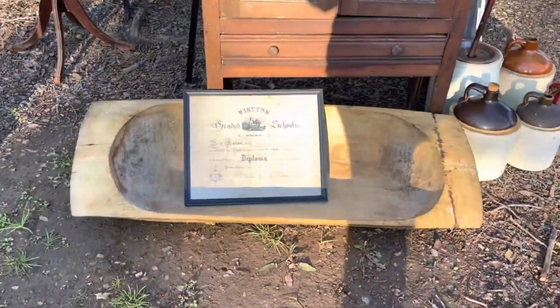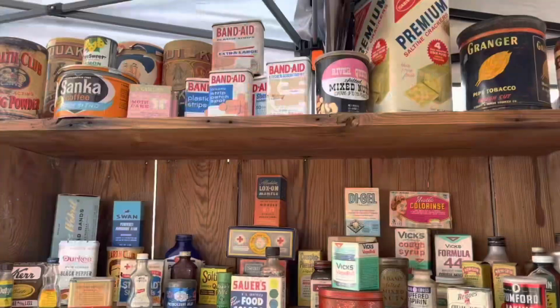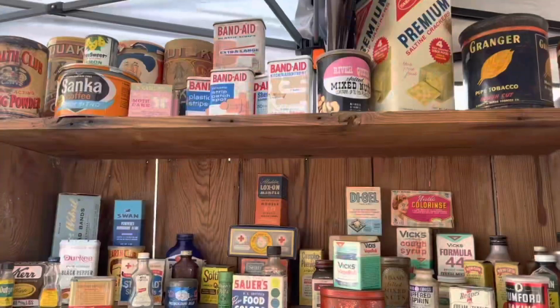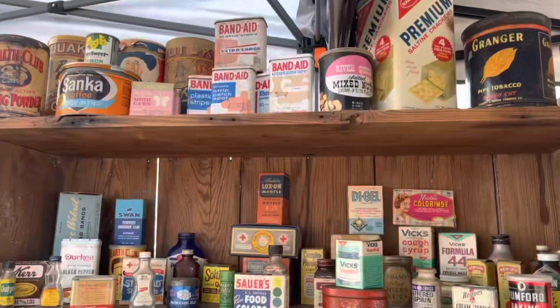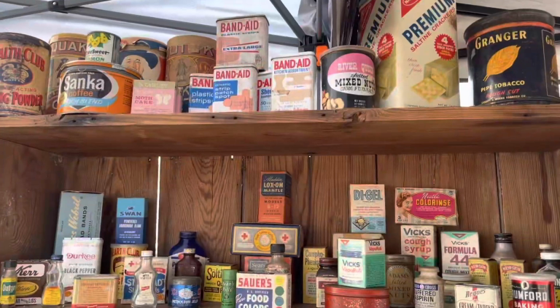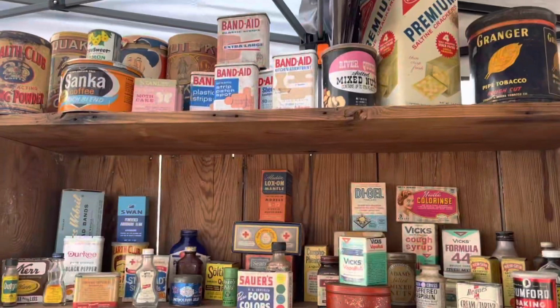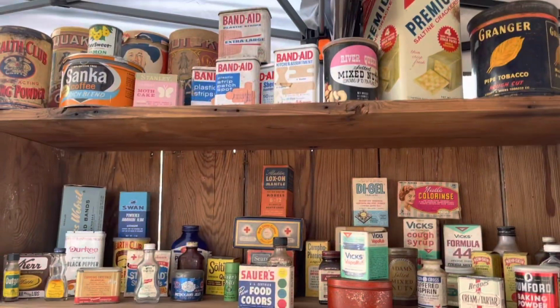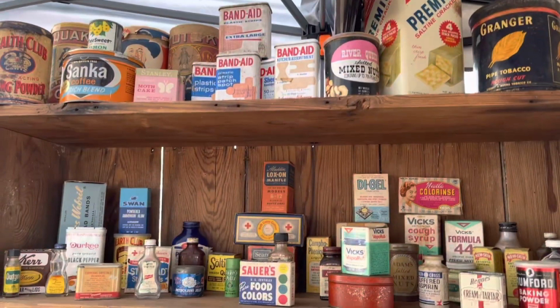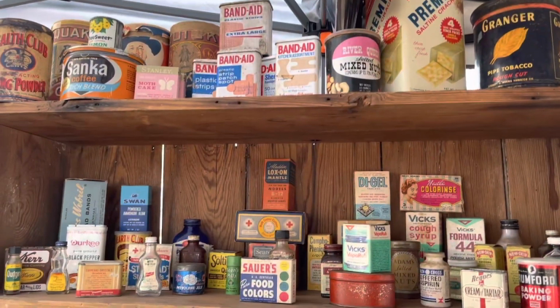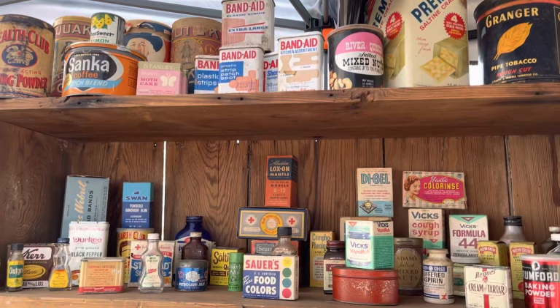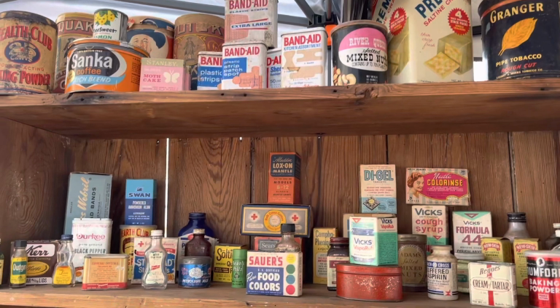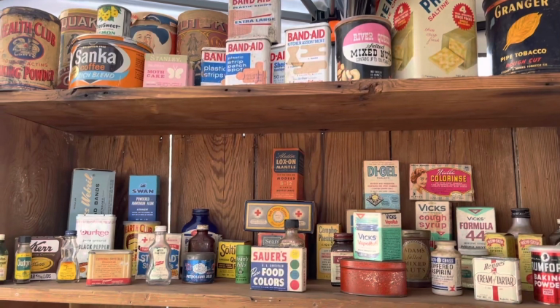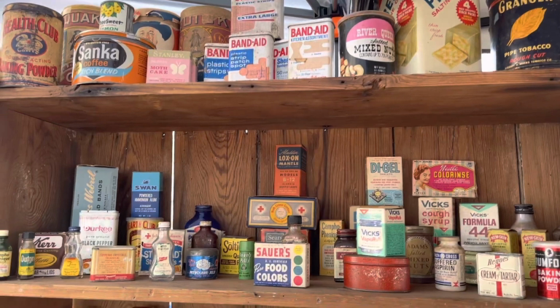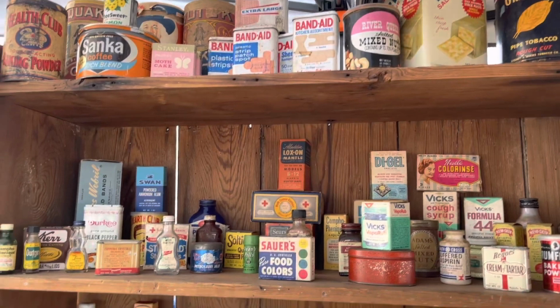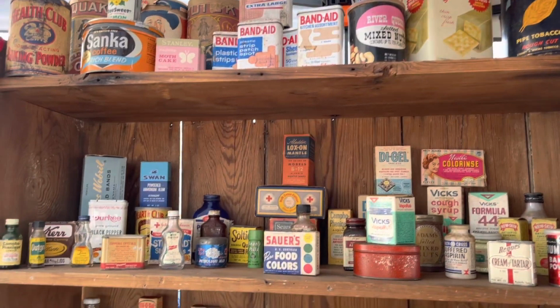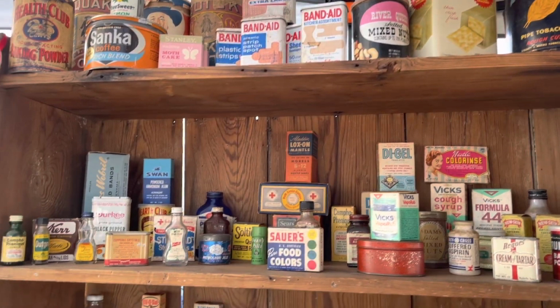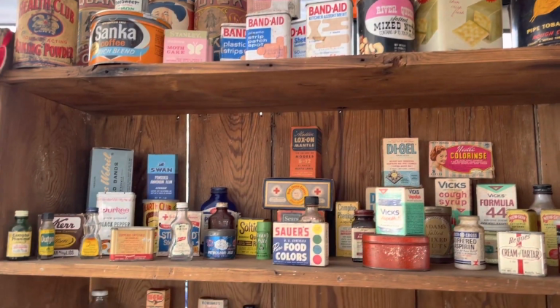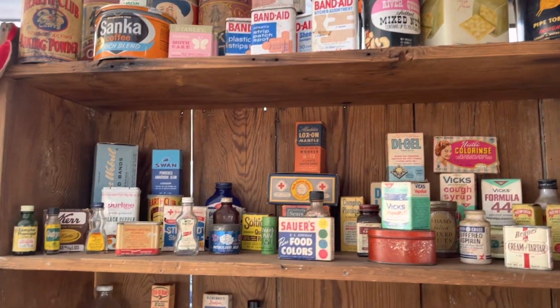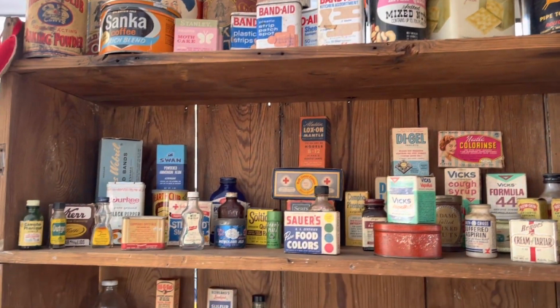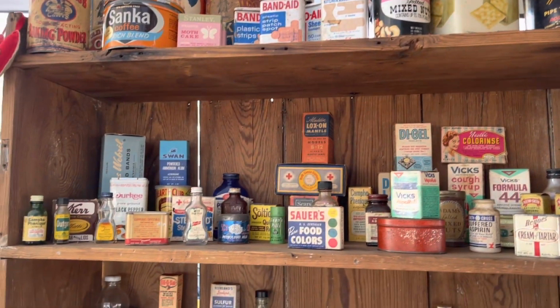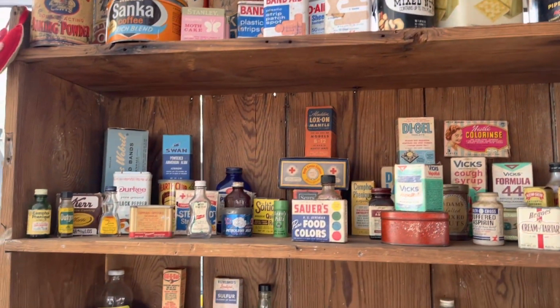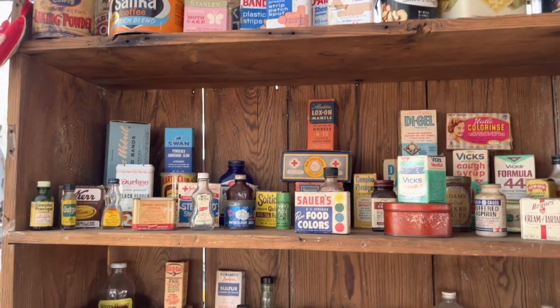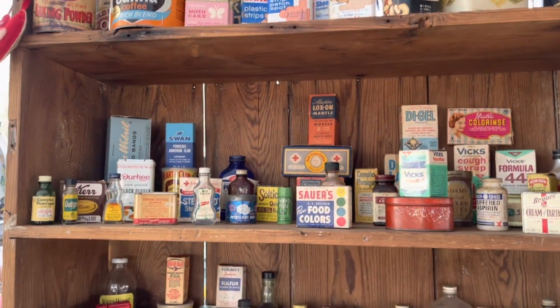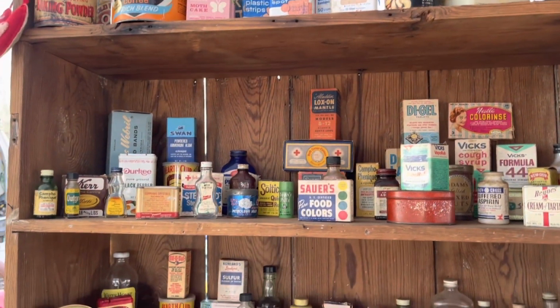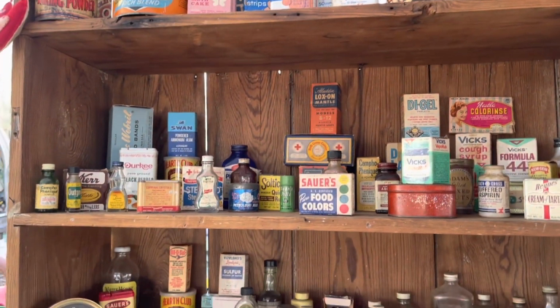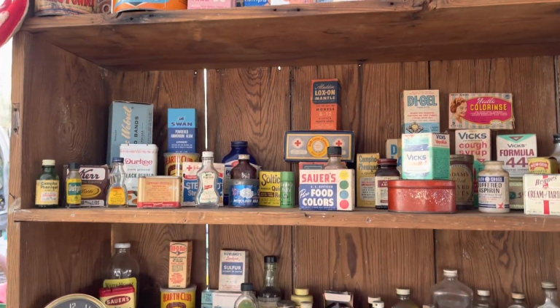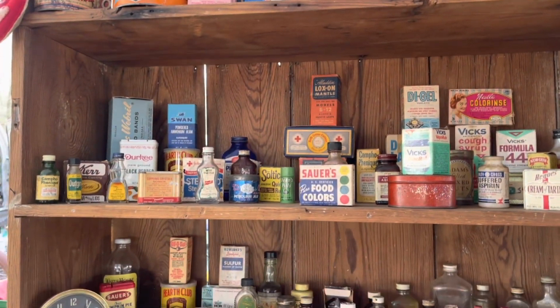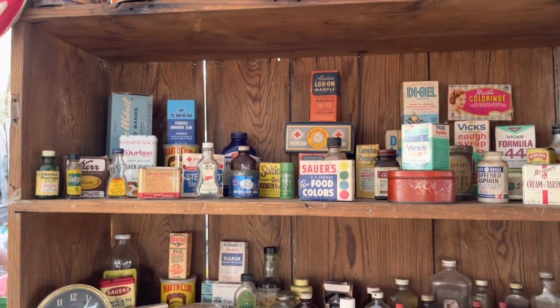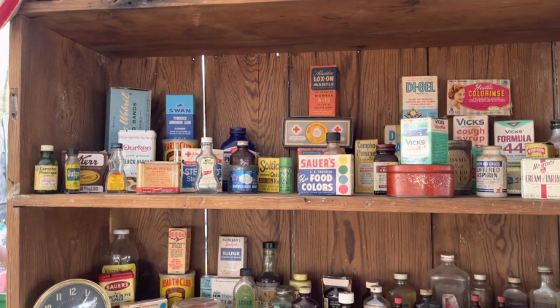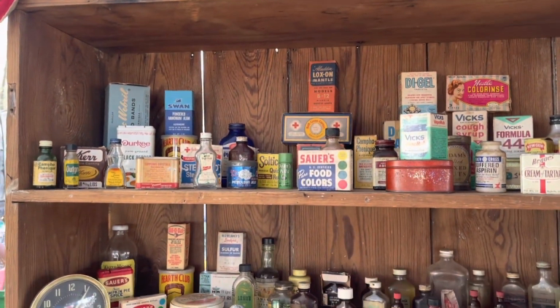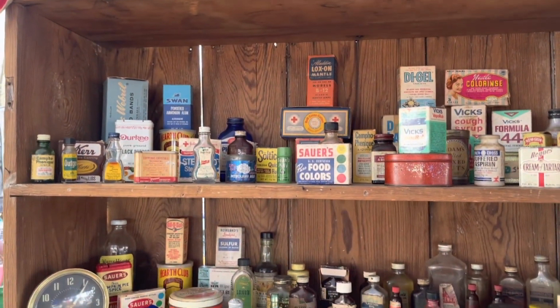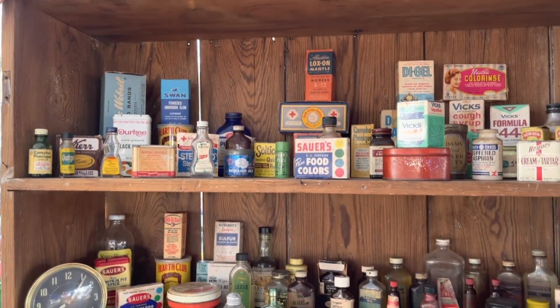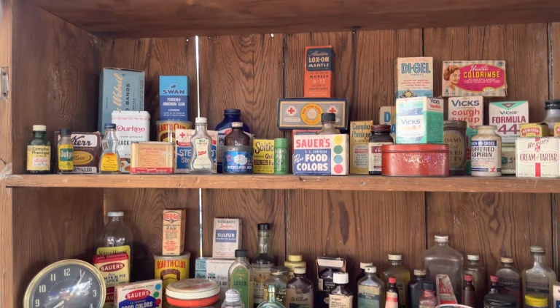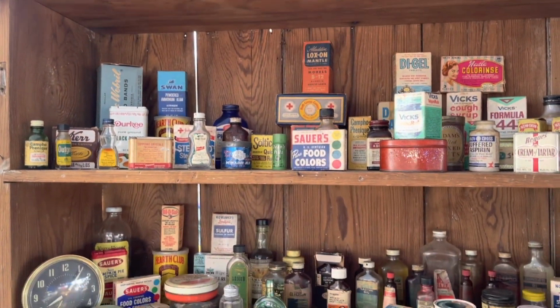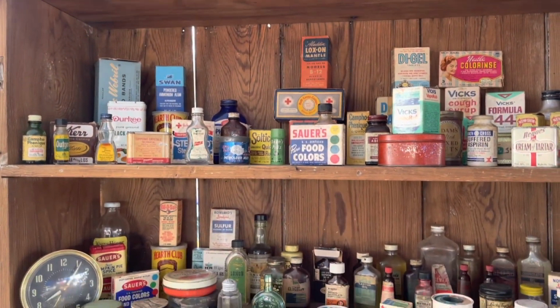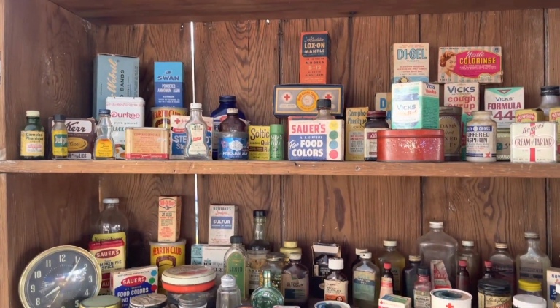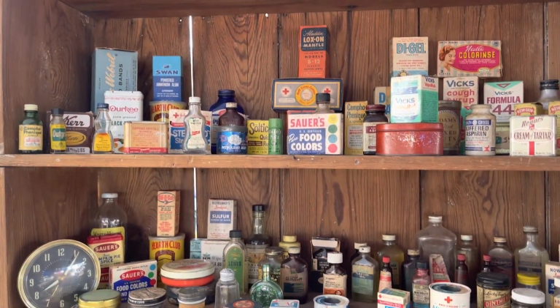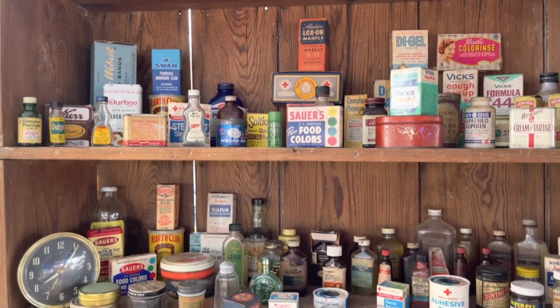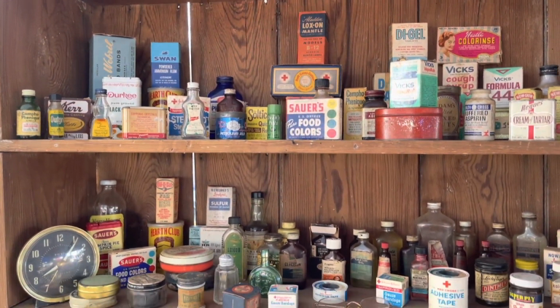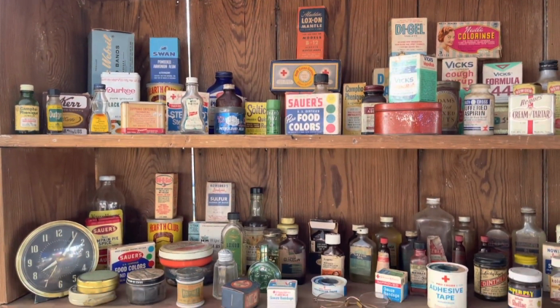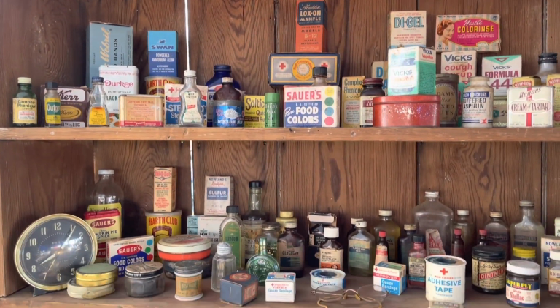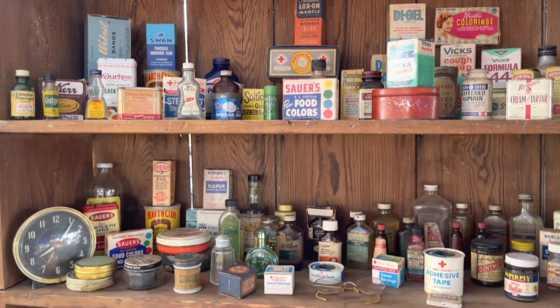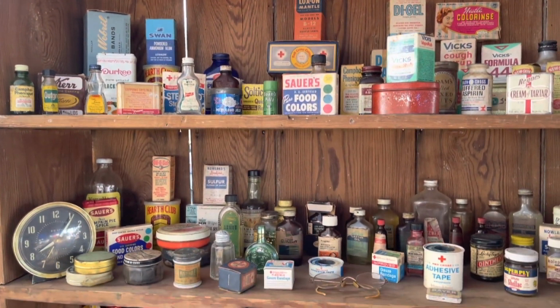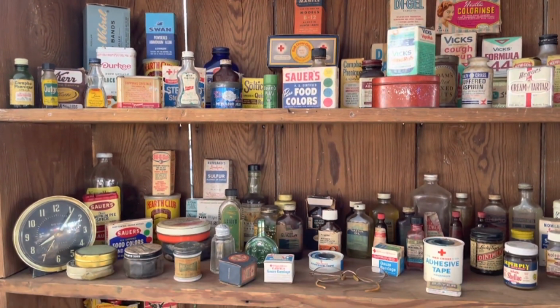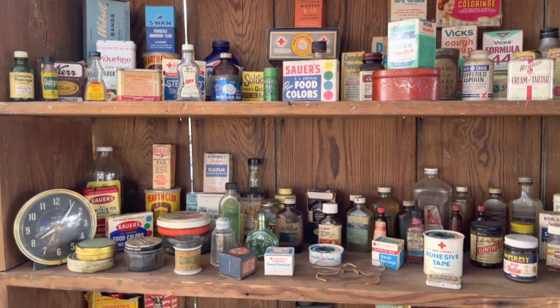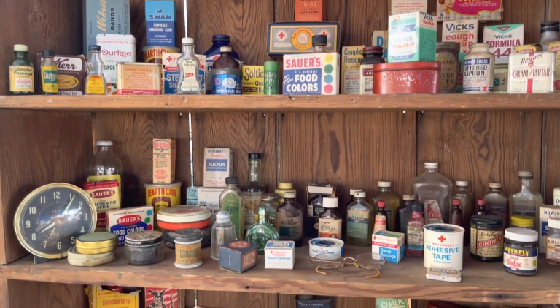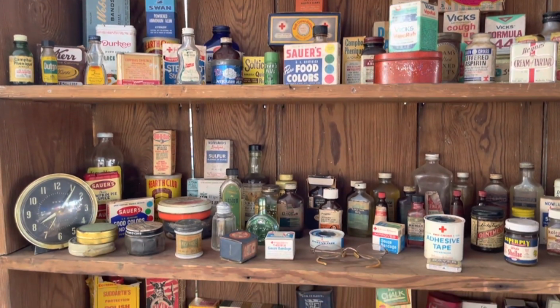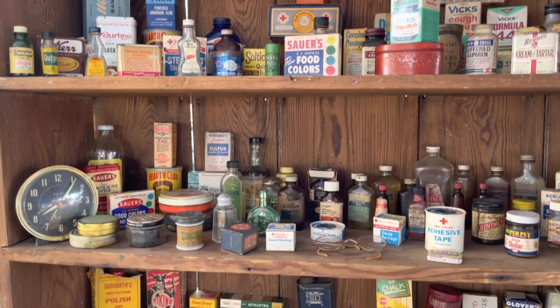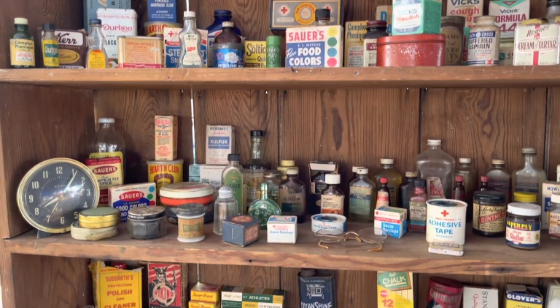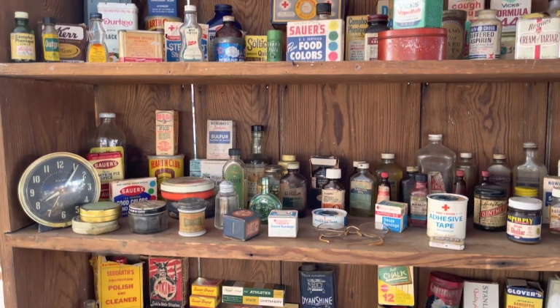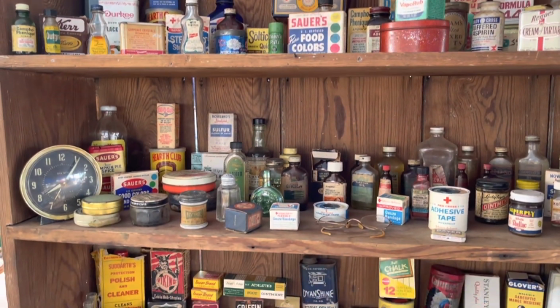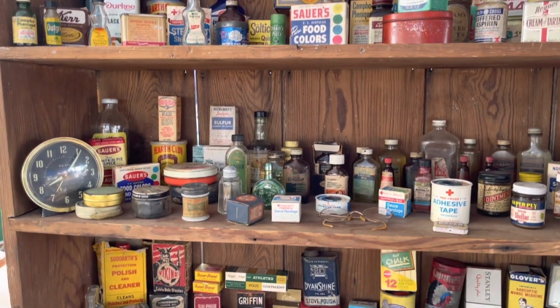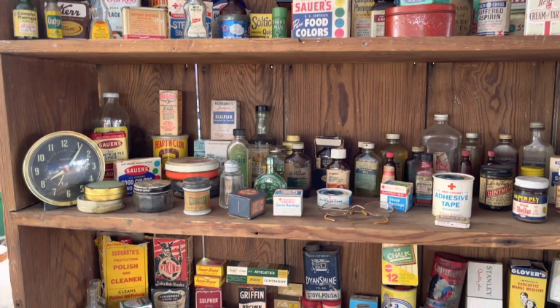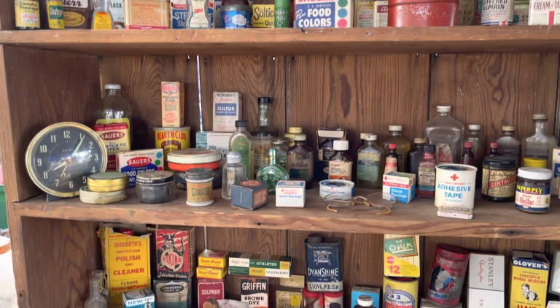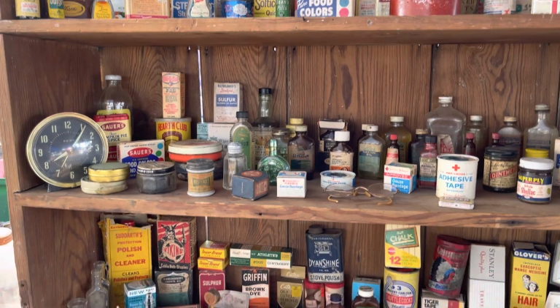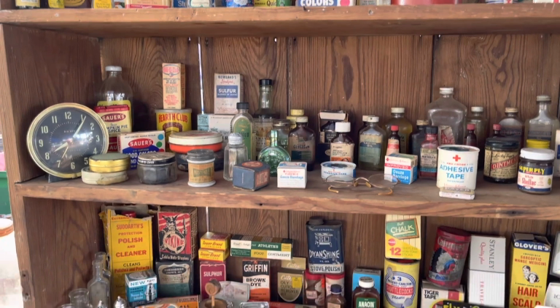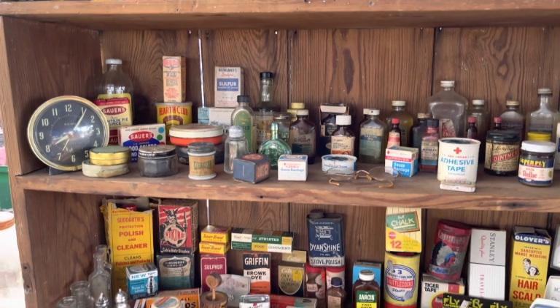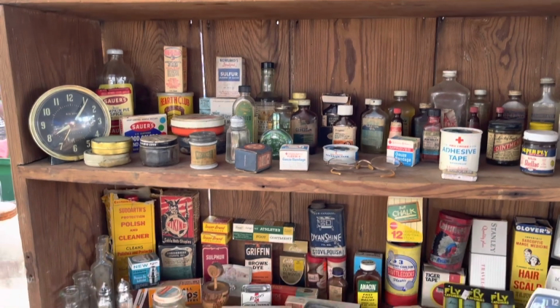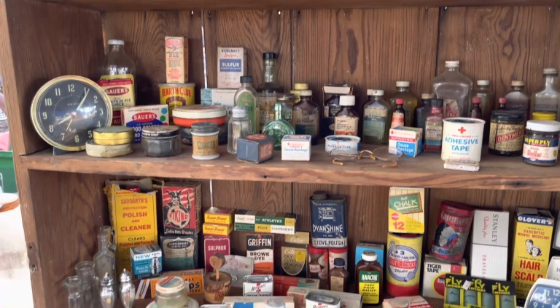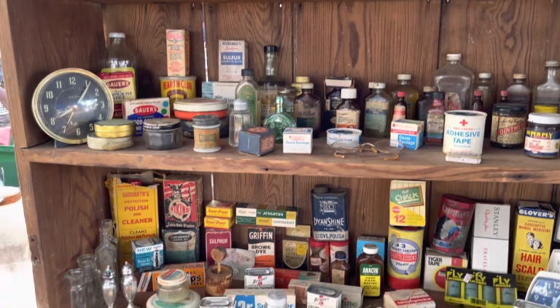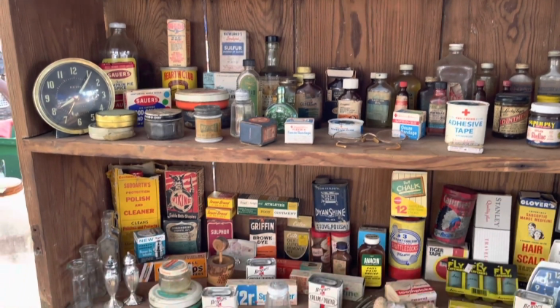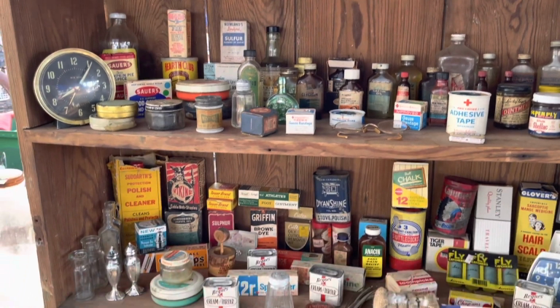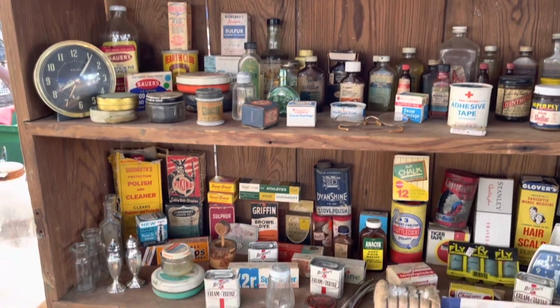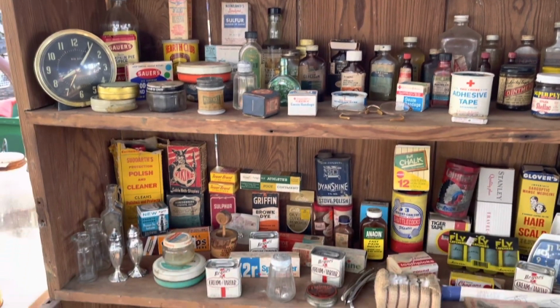I did wind up getting one of these vintage bottles but looking back I wish I had gotten a few more because they were a really good price.